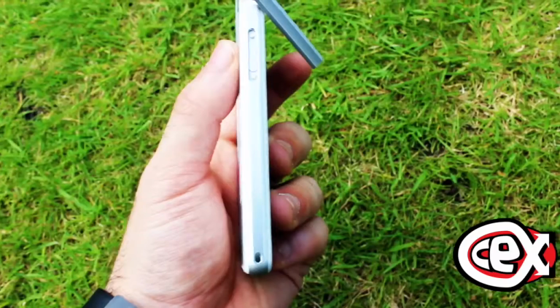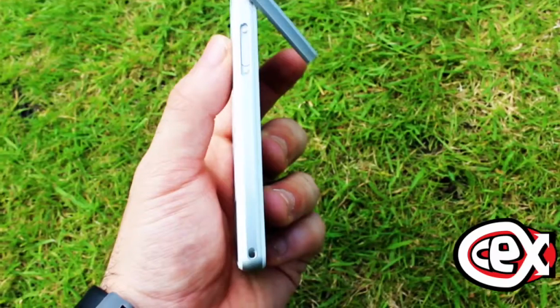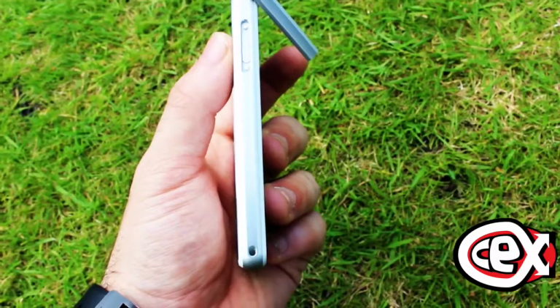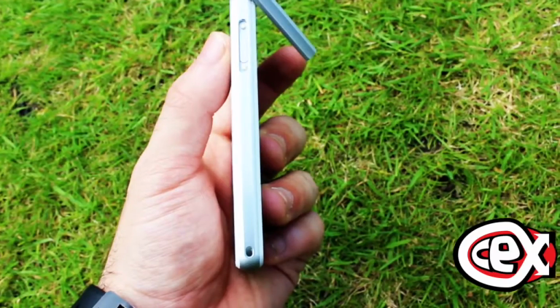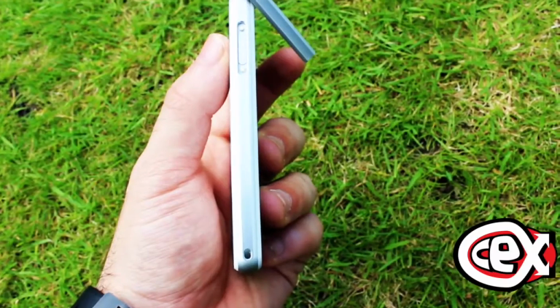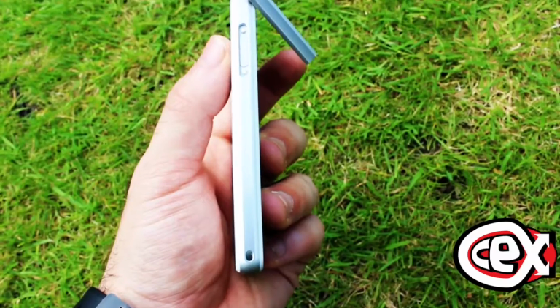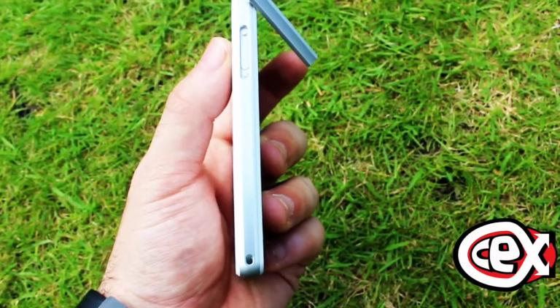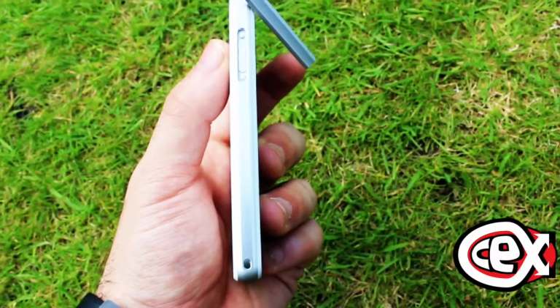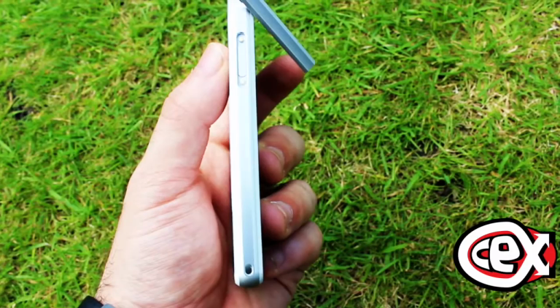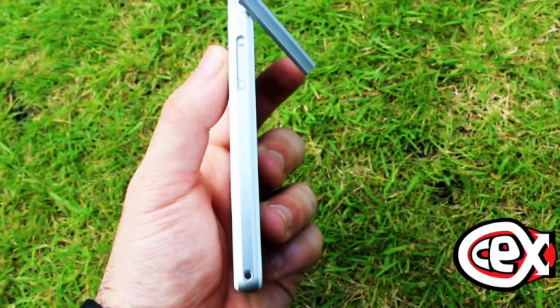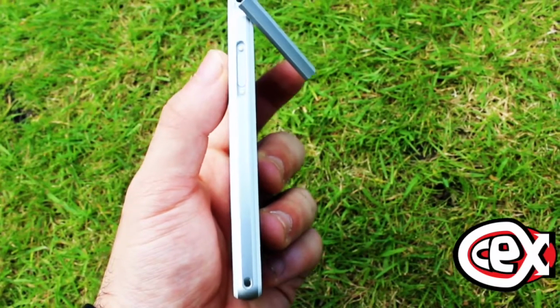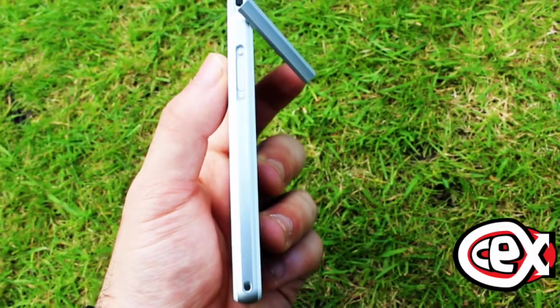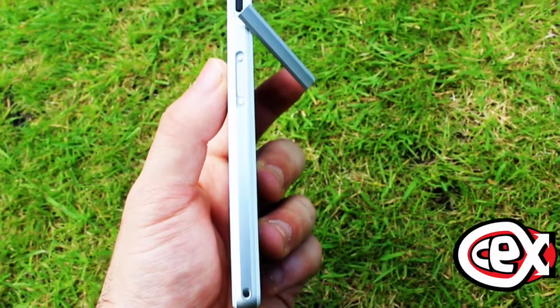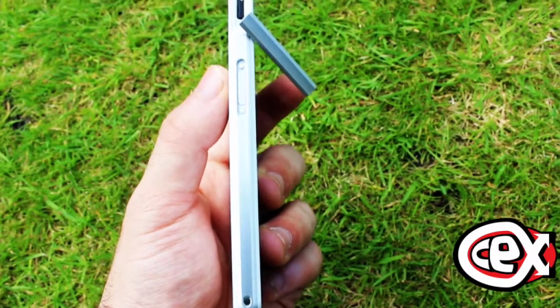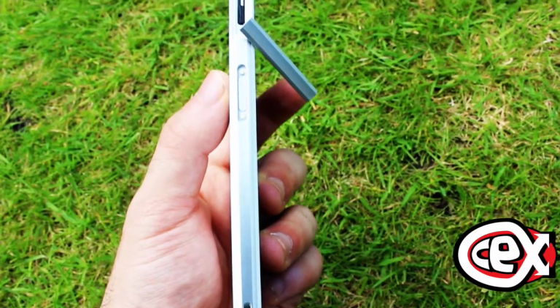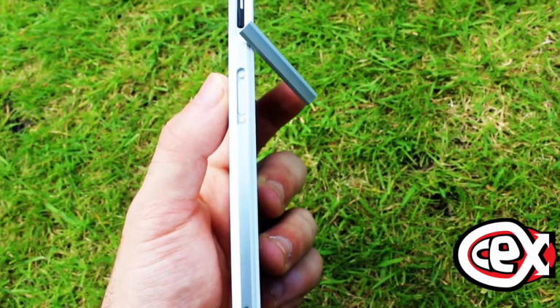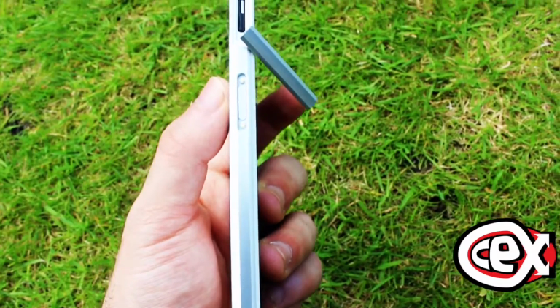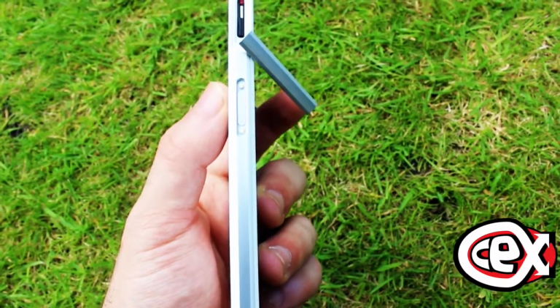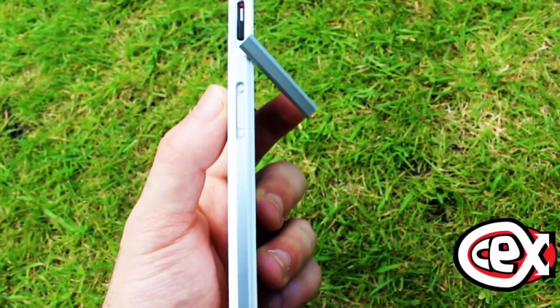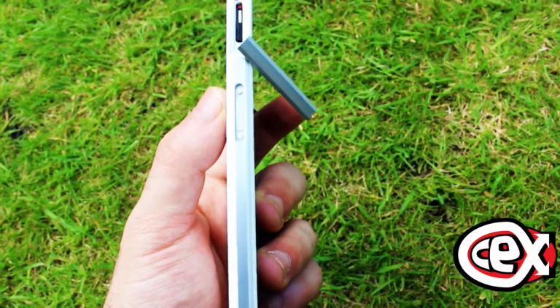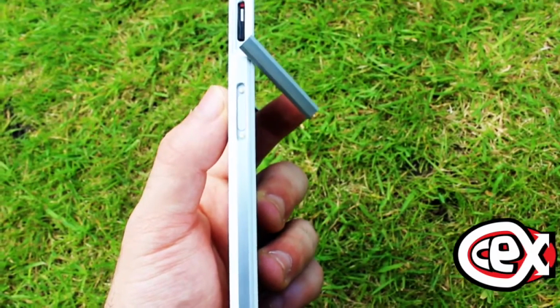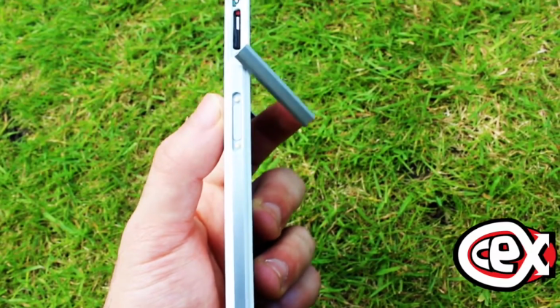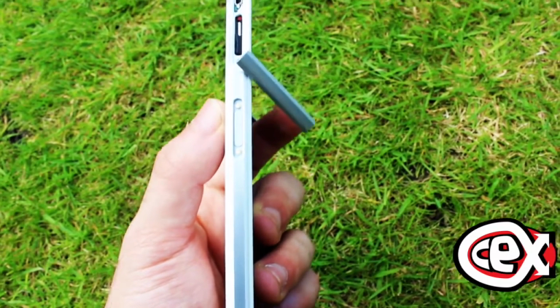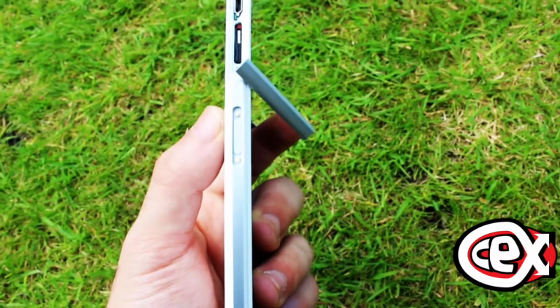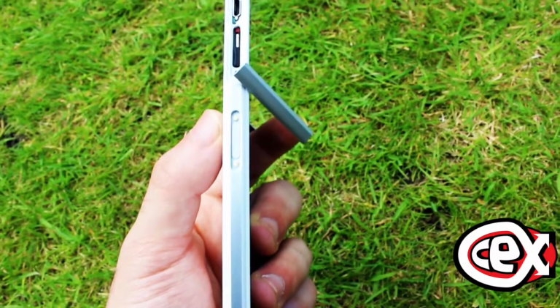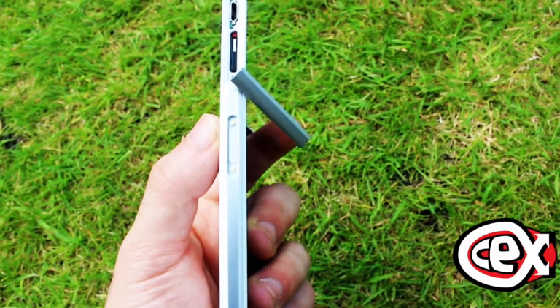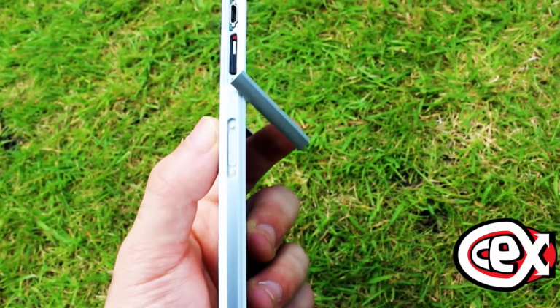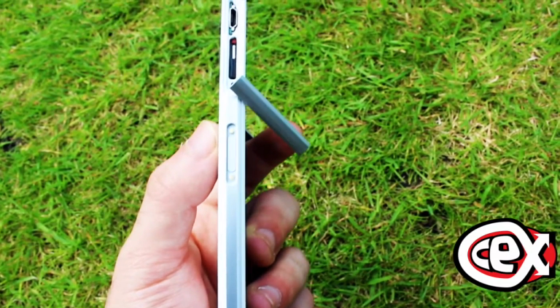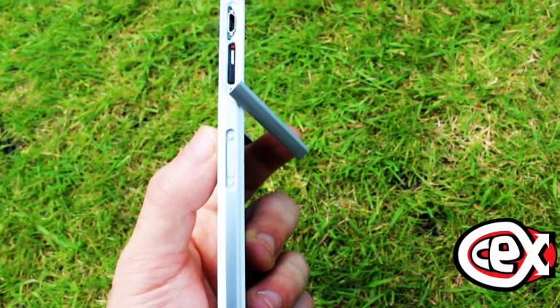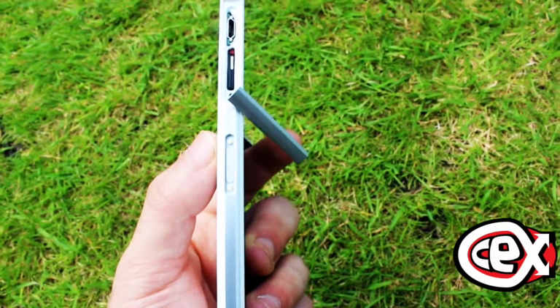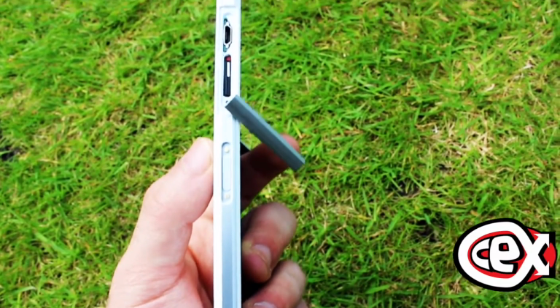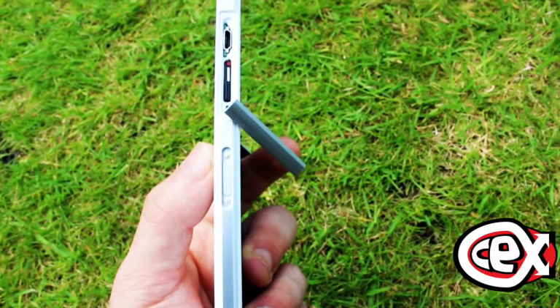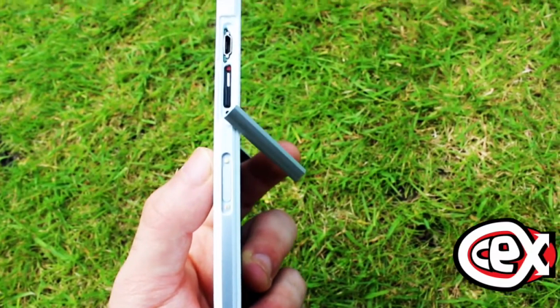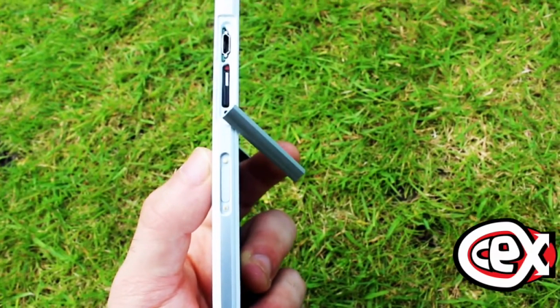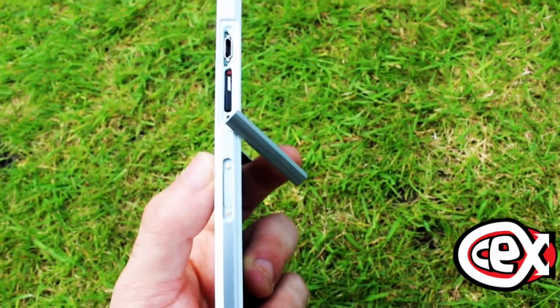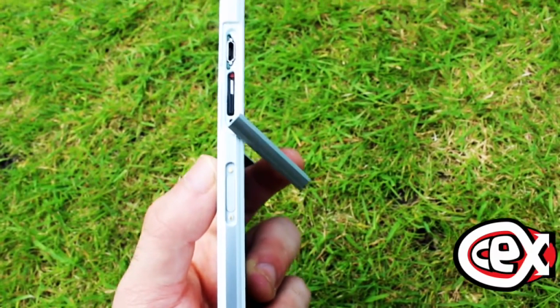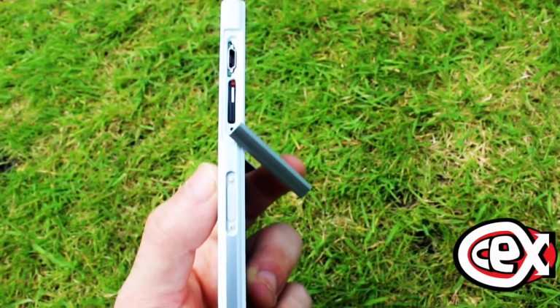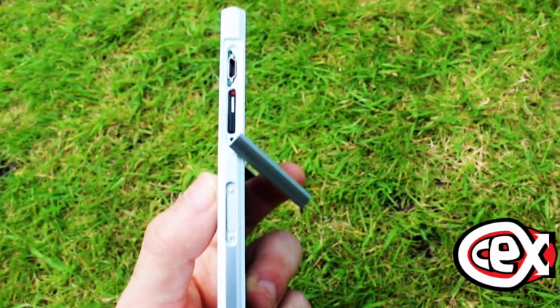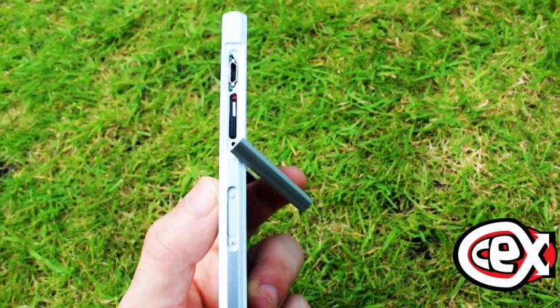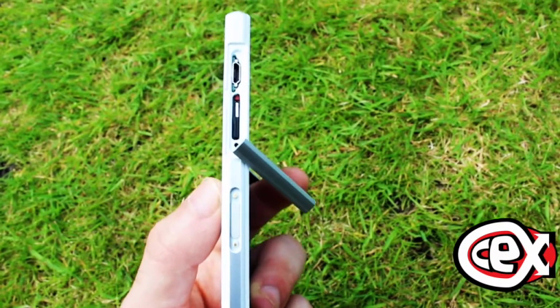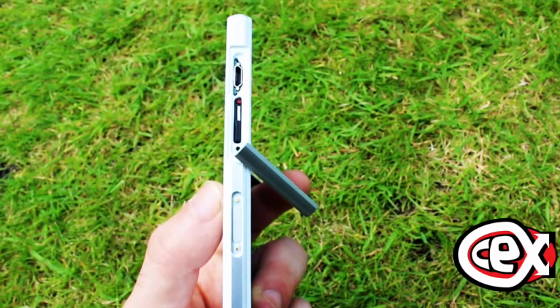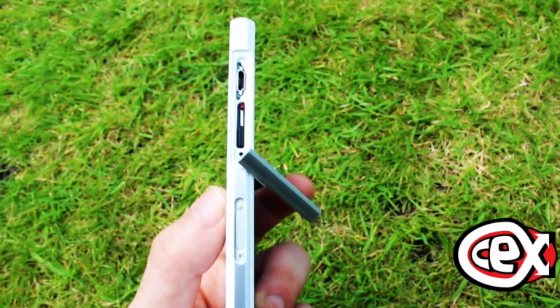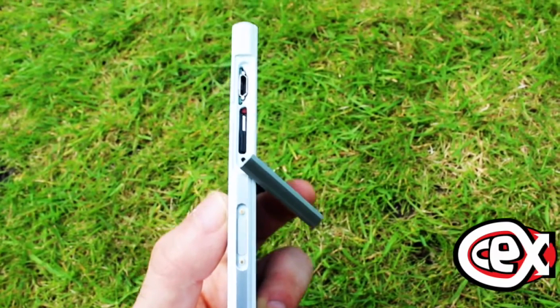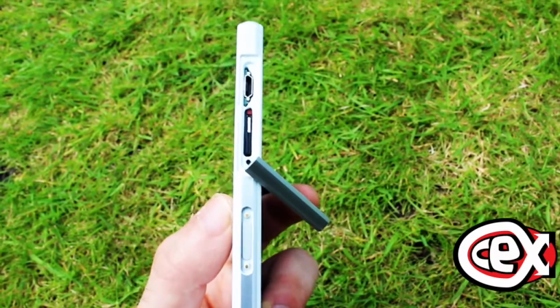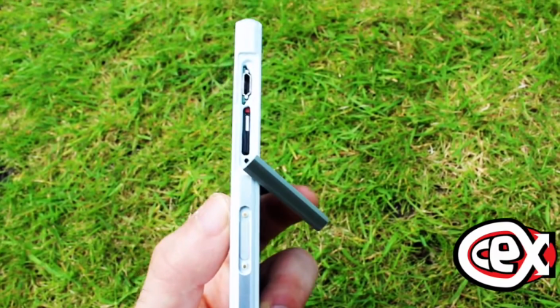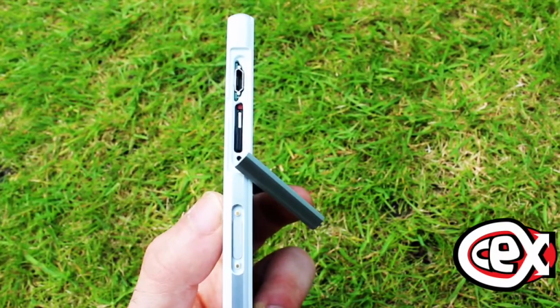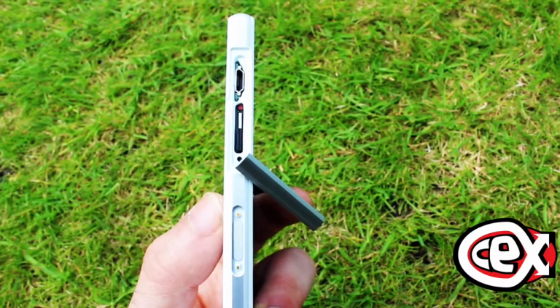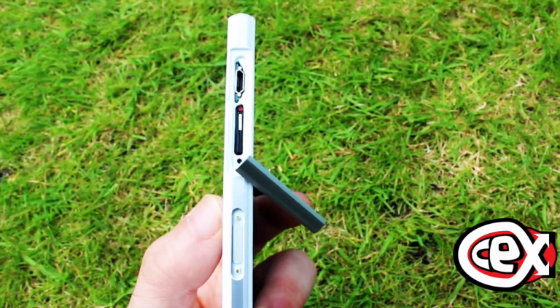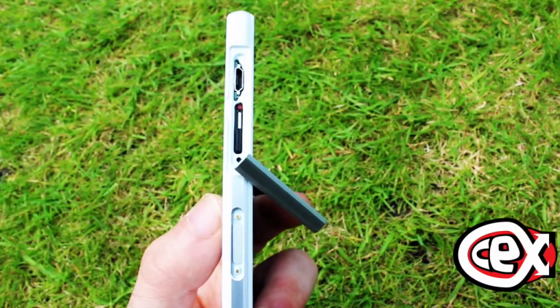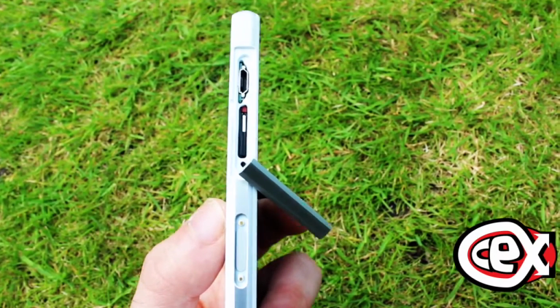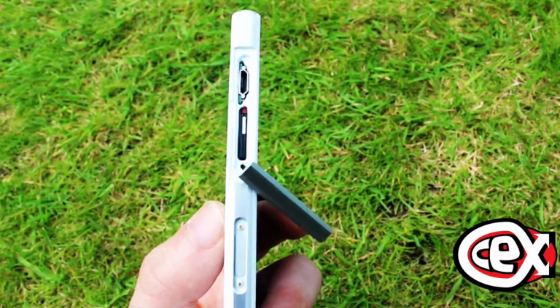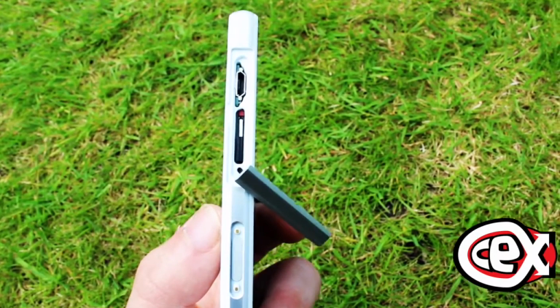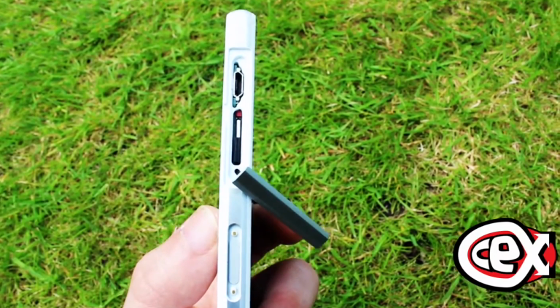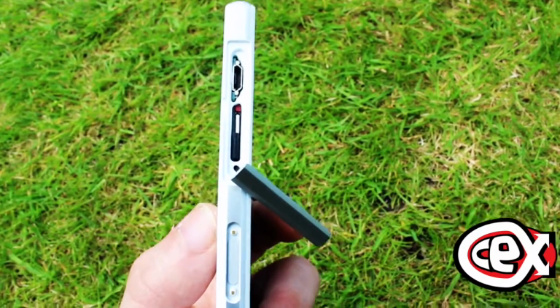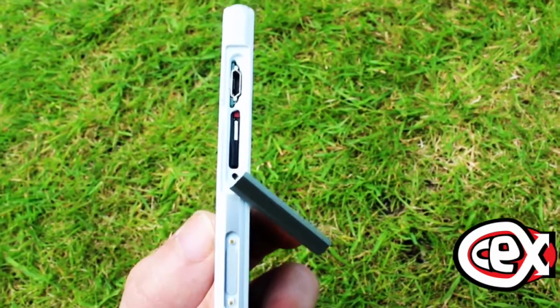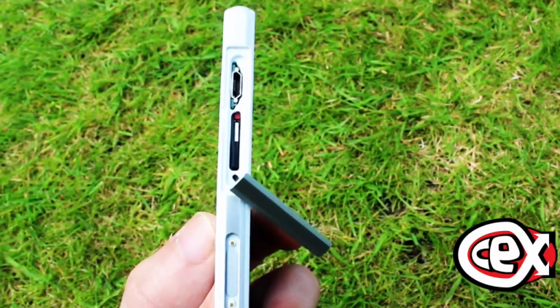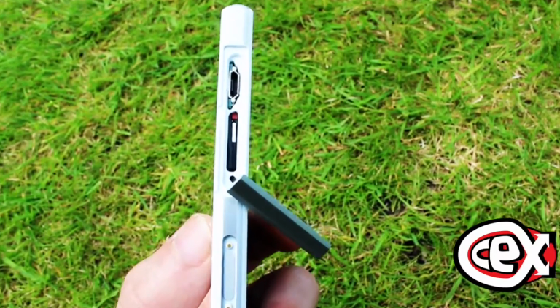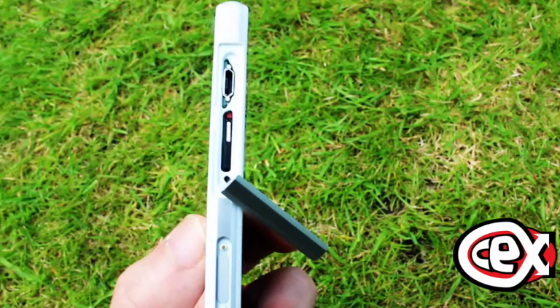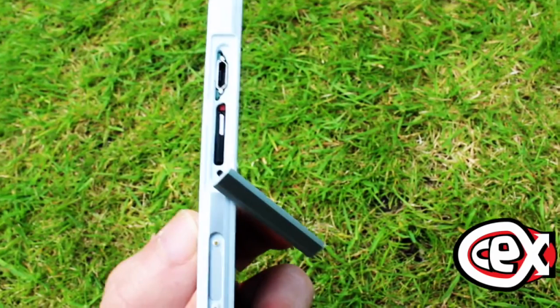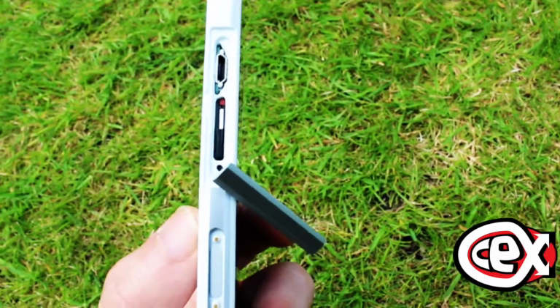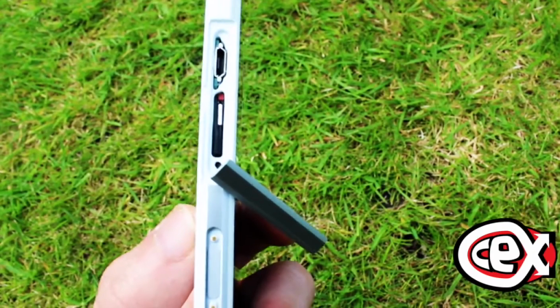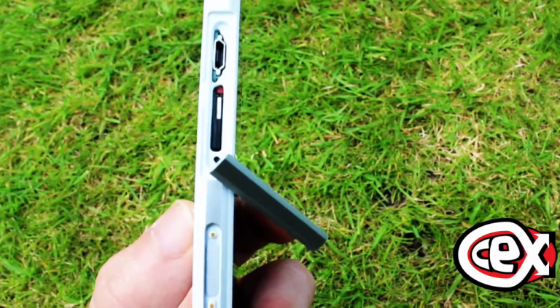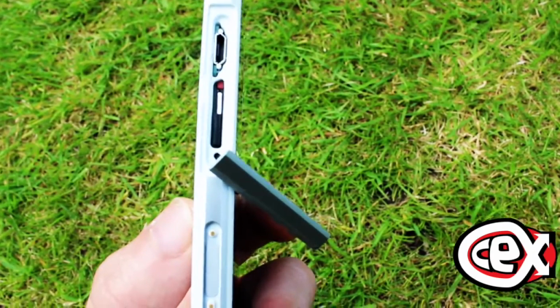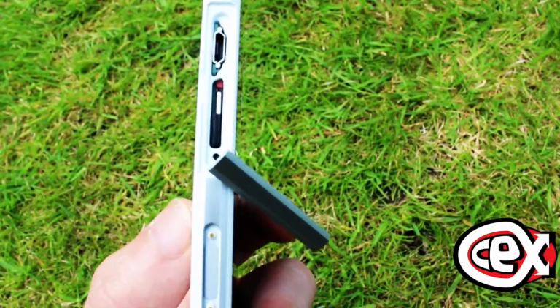On the left side is where you insert your SIM card, and on the right side your microSD card.